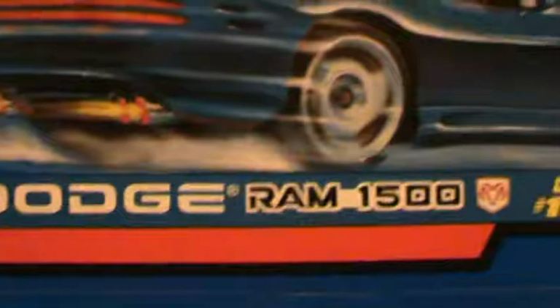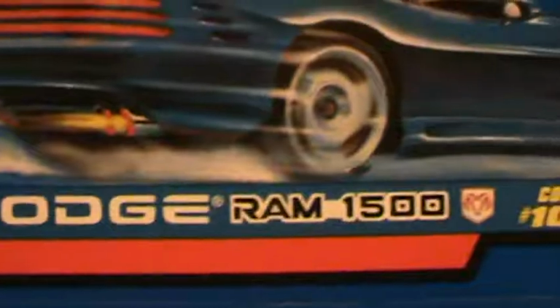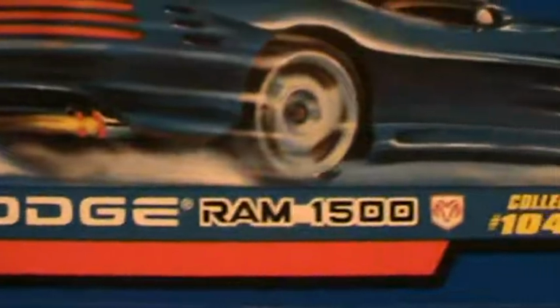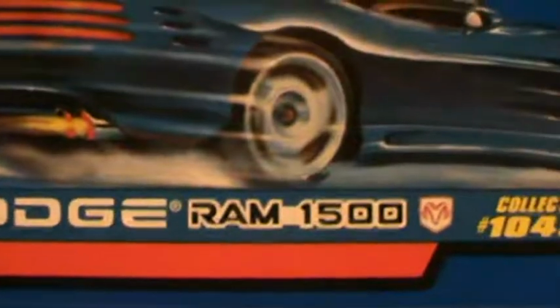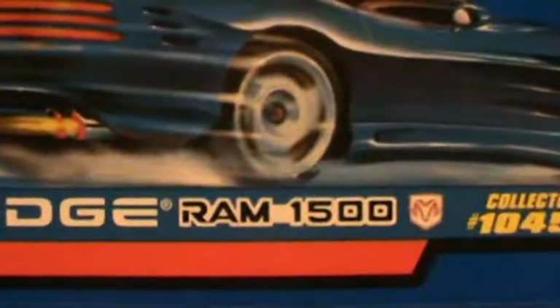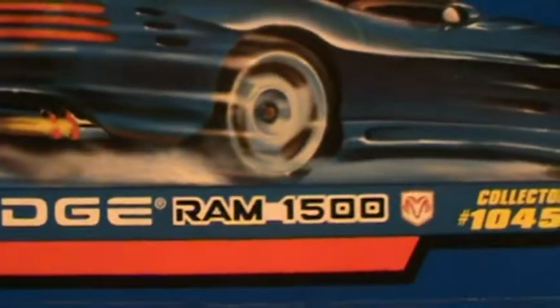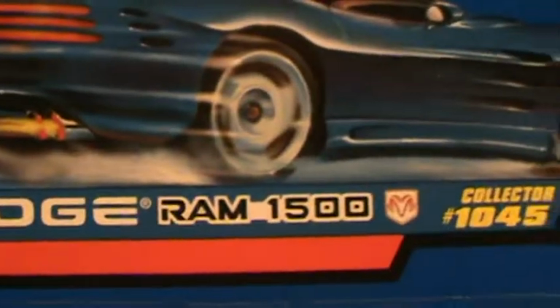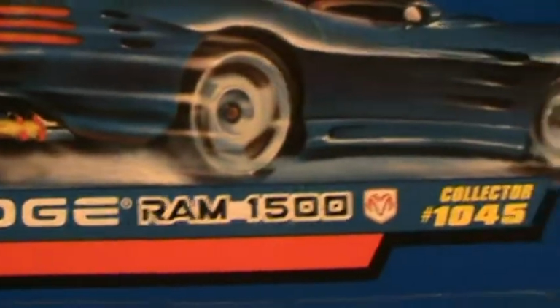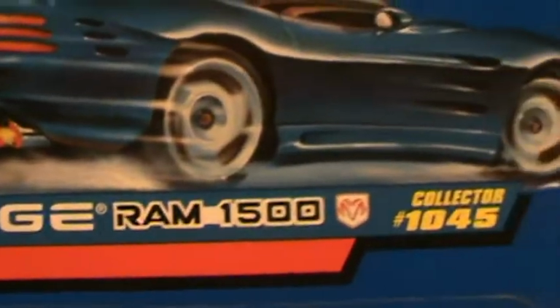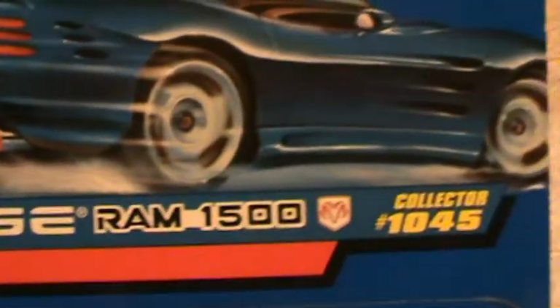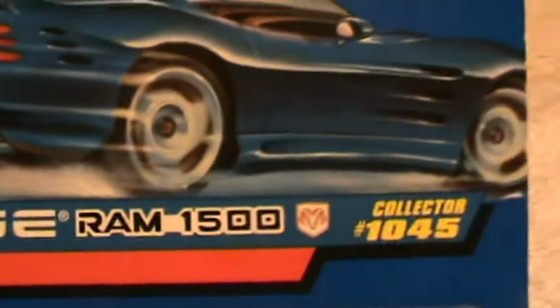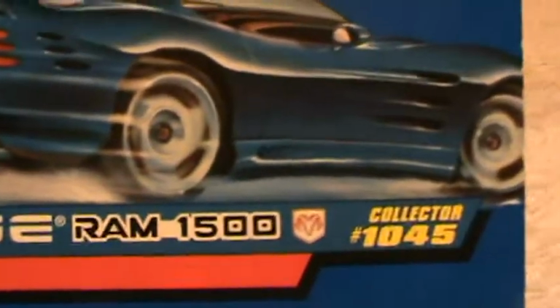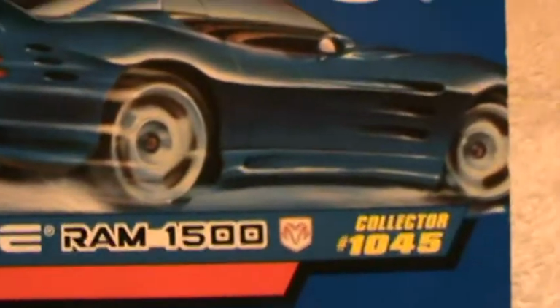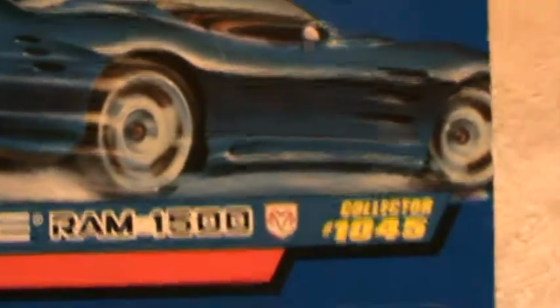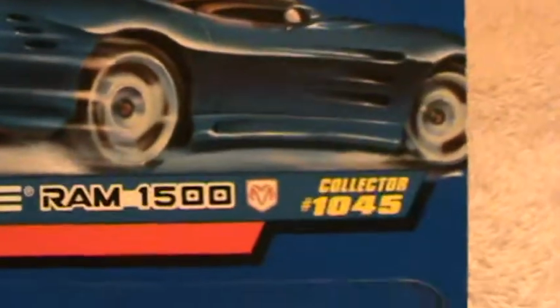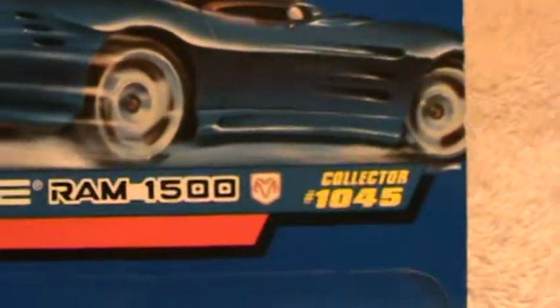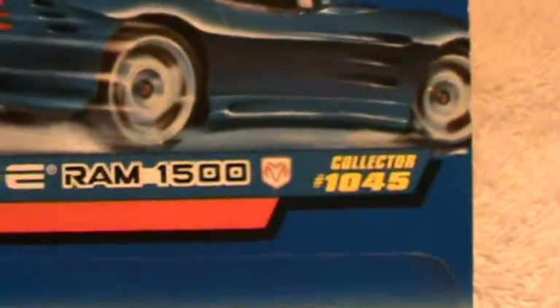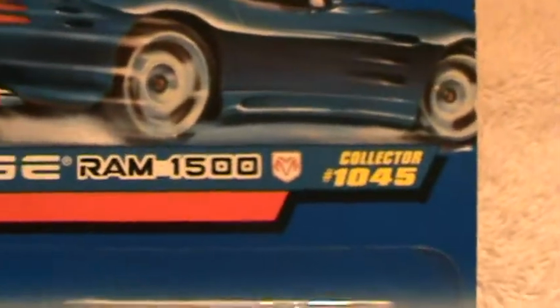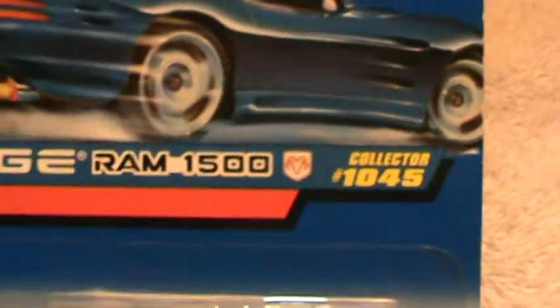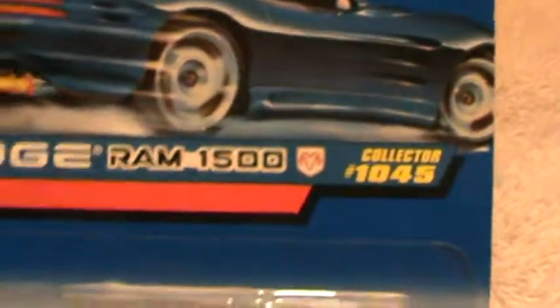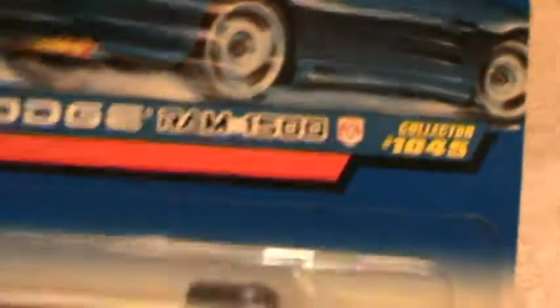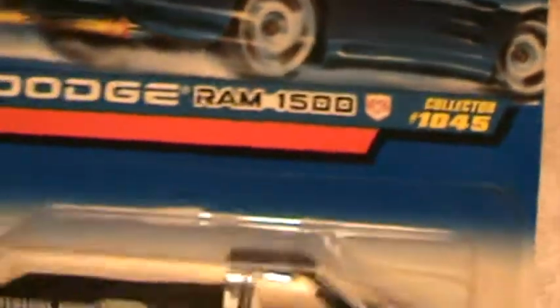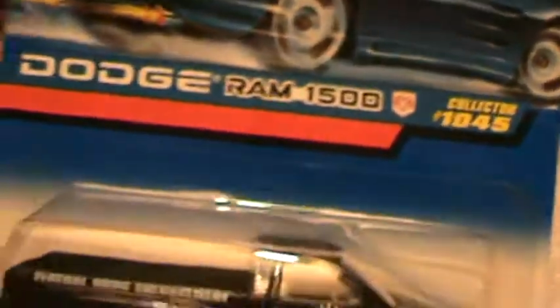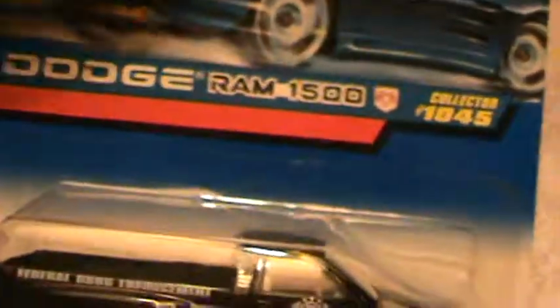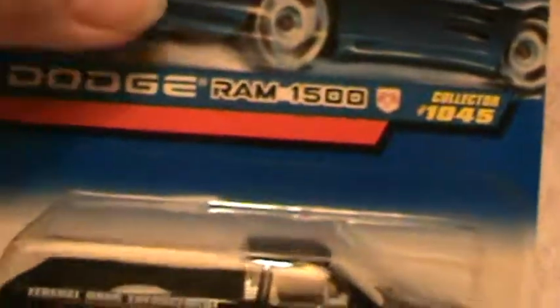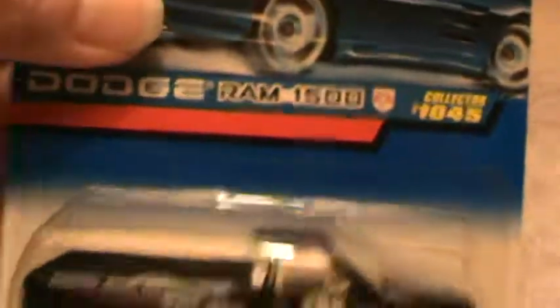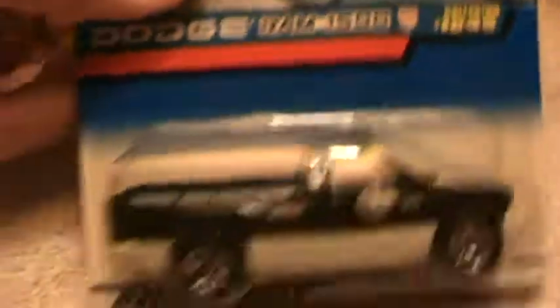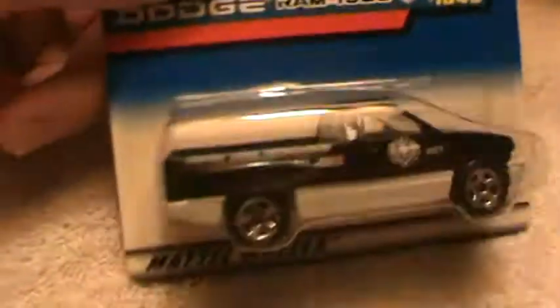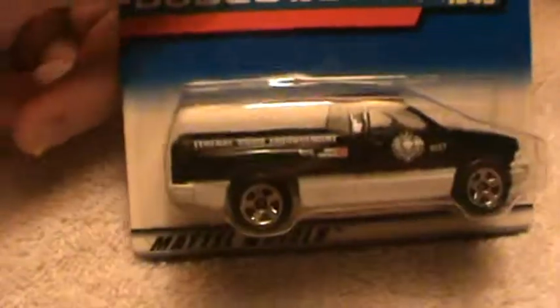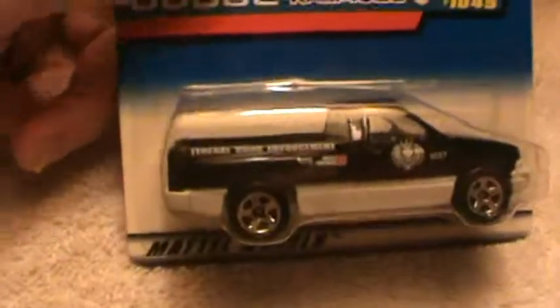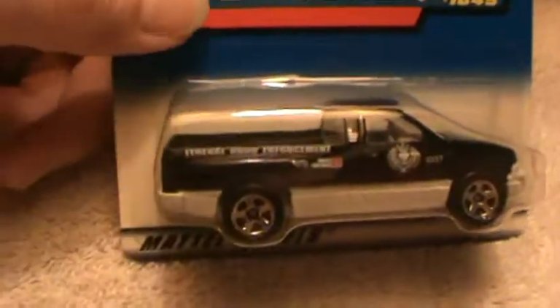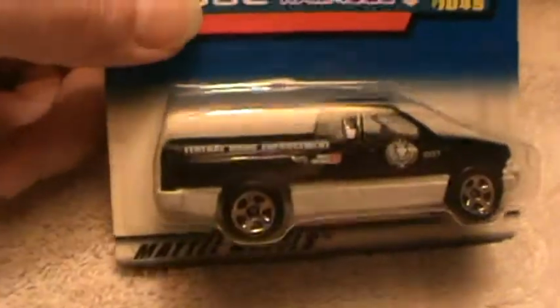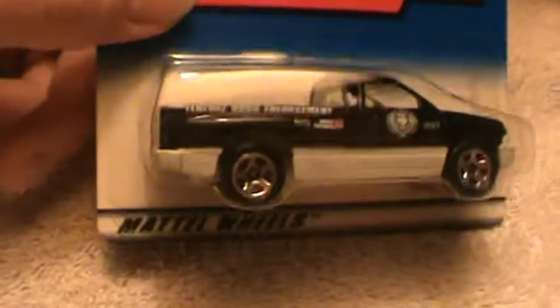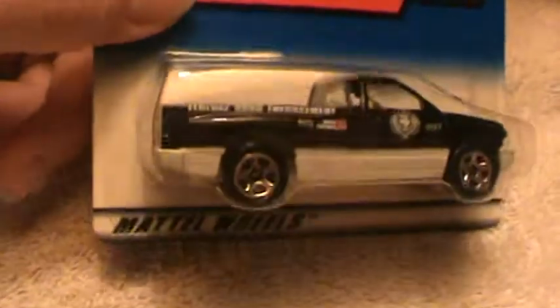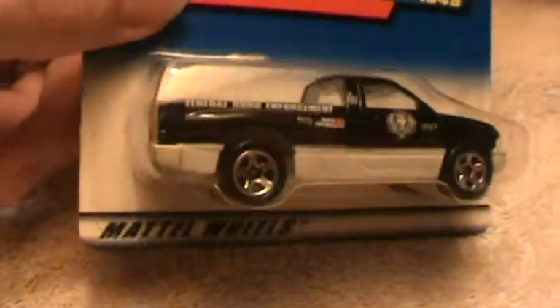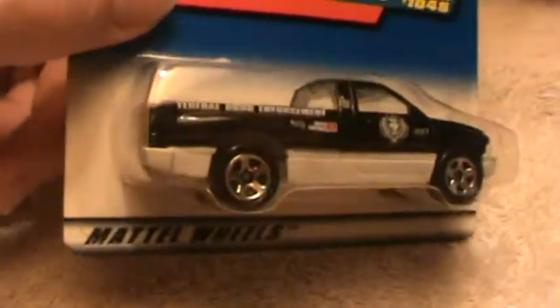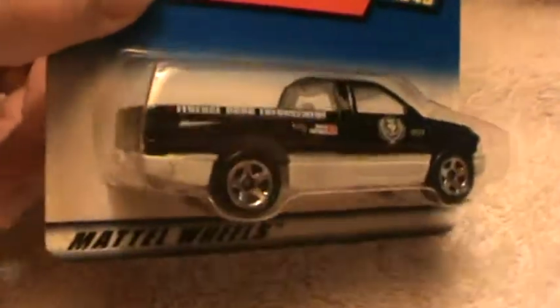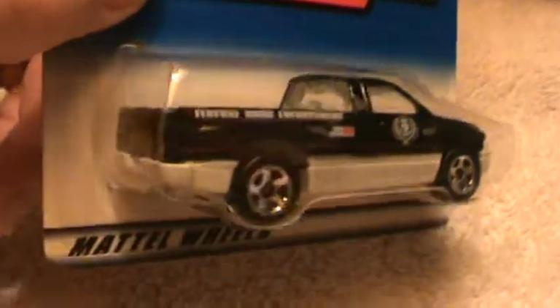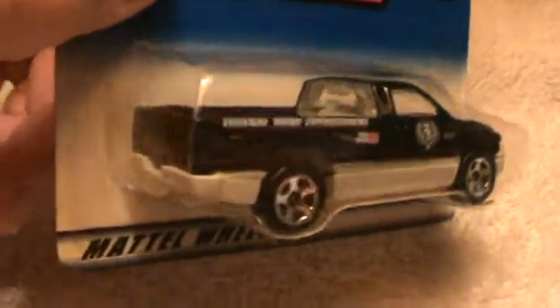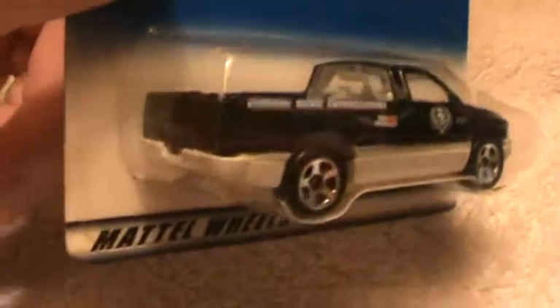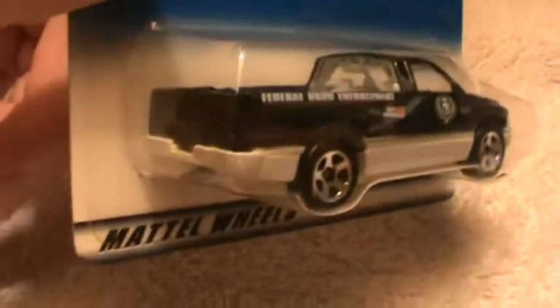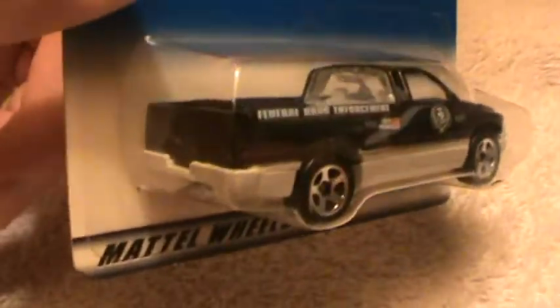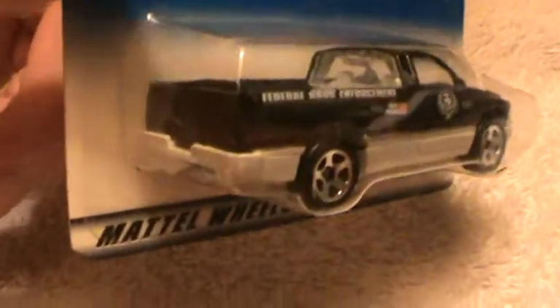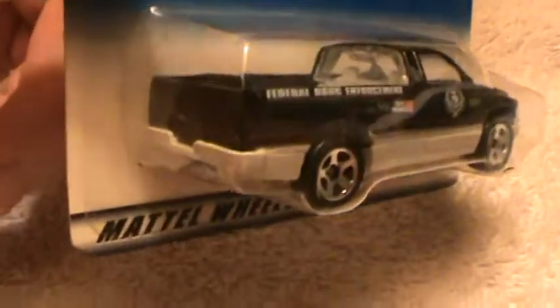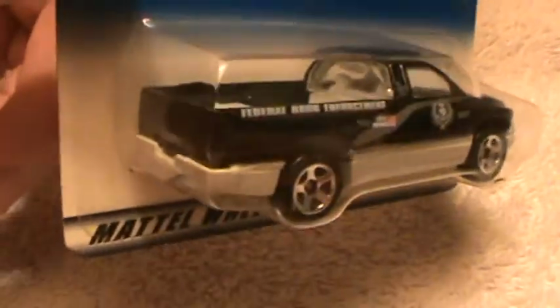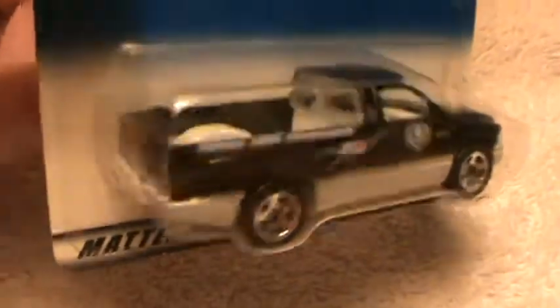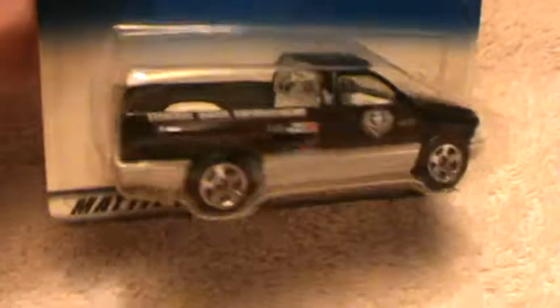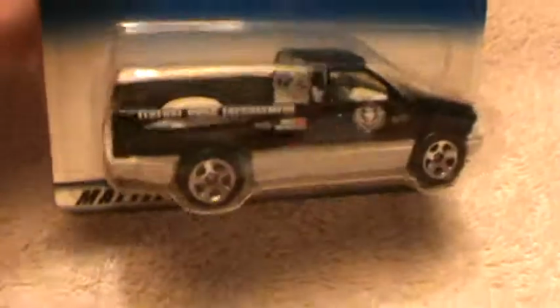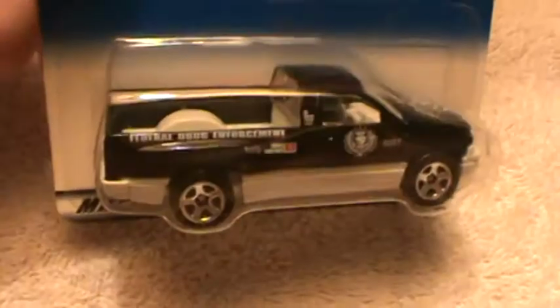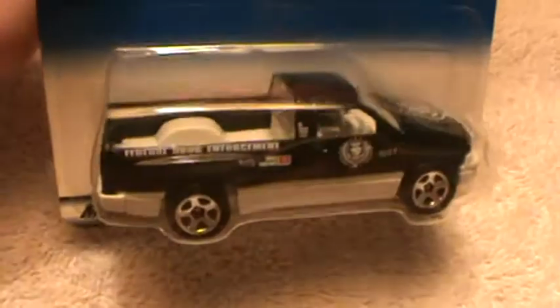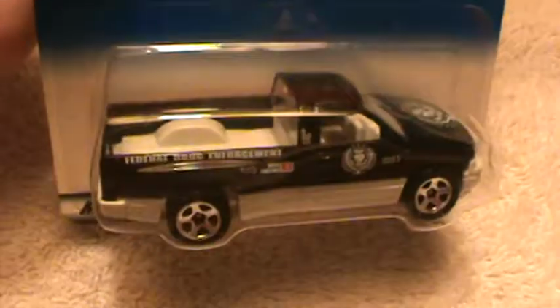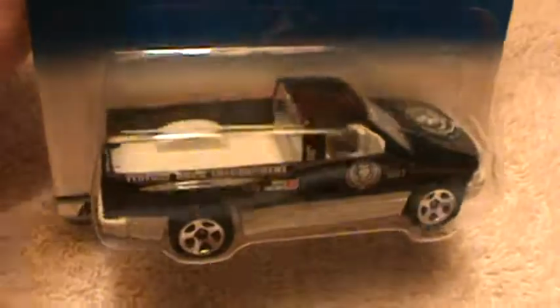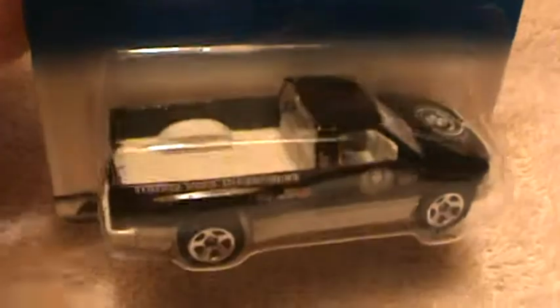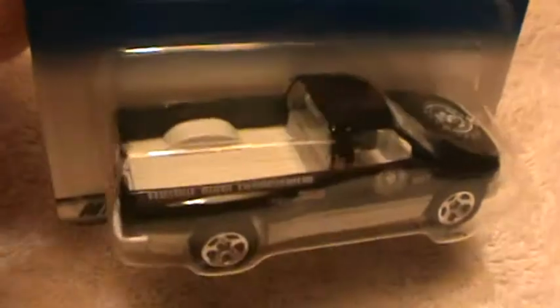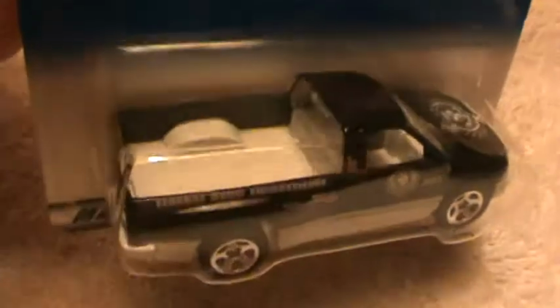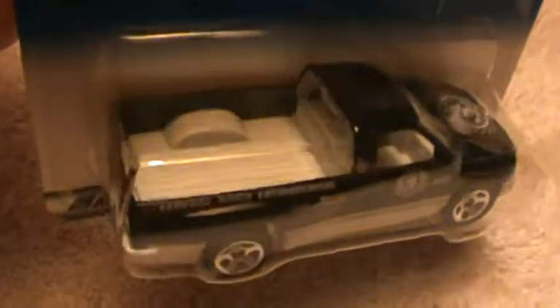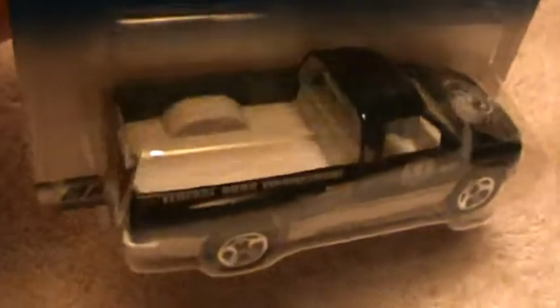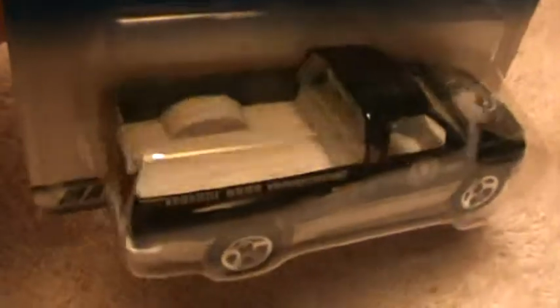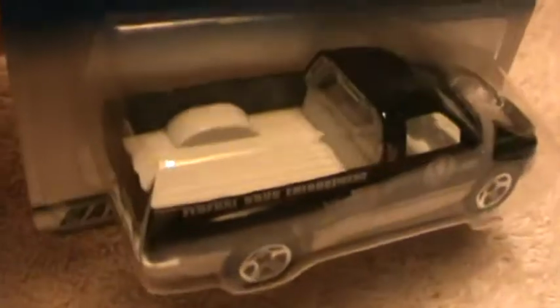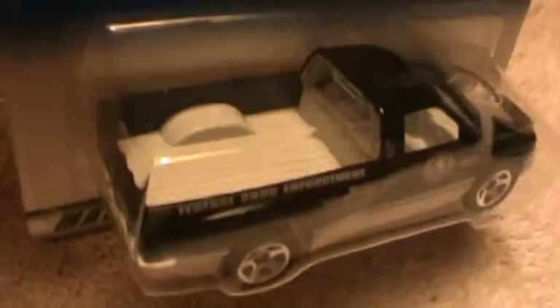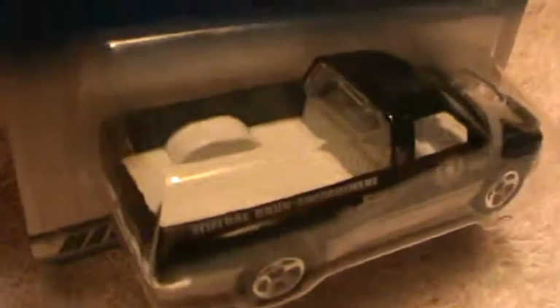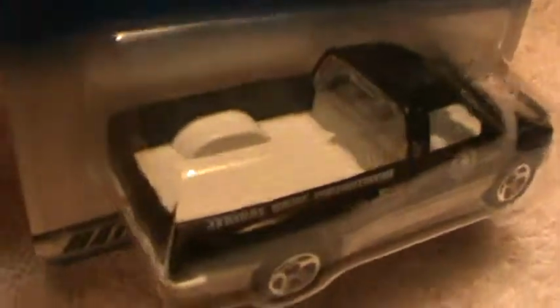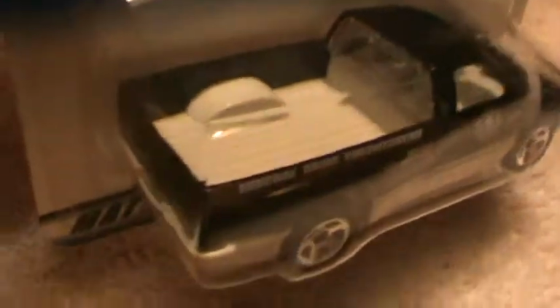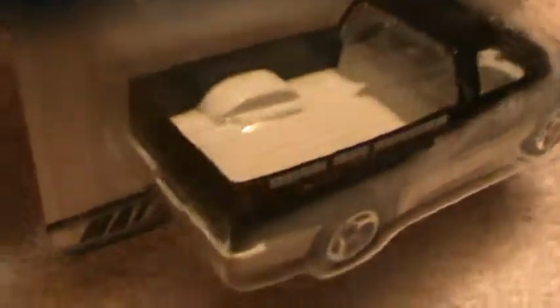Dodge Ram 1500, another Dodge Ram 1500, except this is a black one with white.